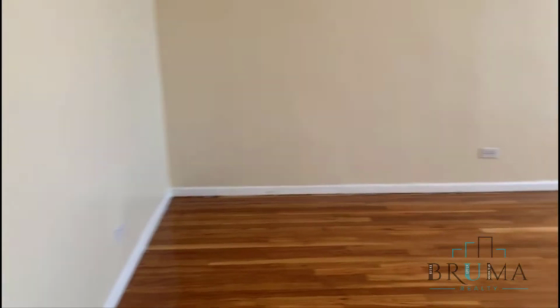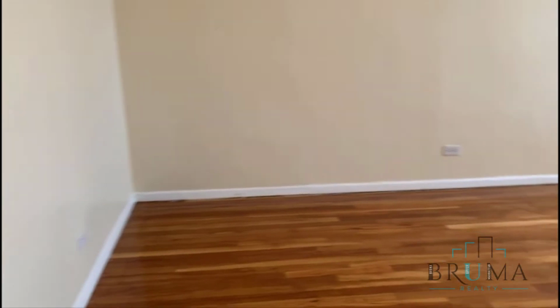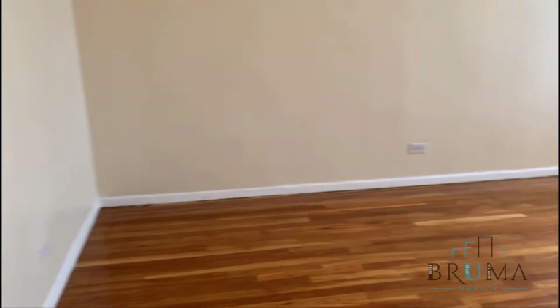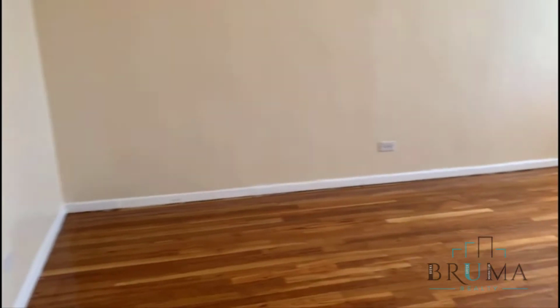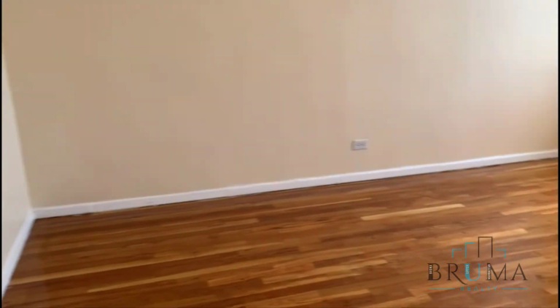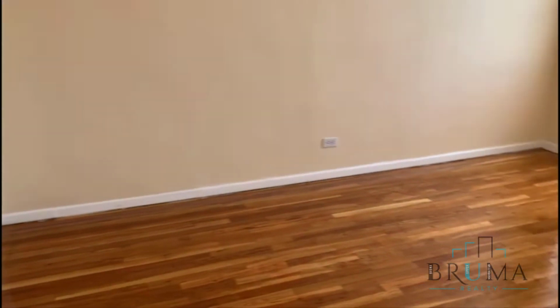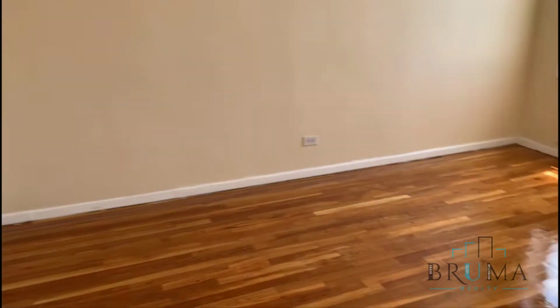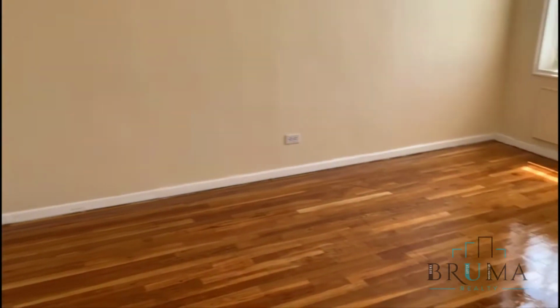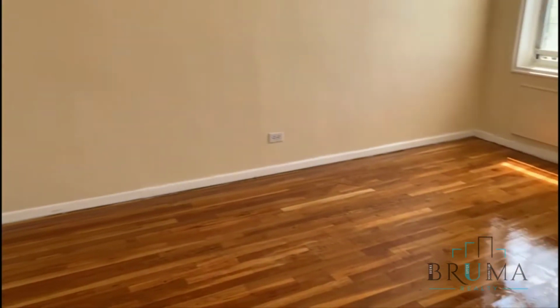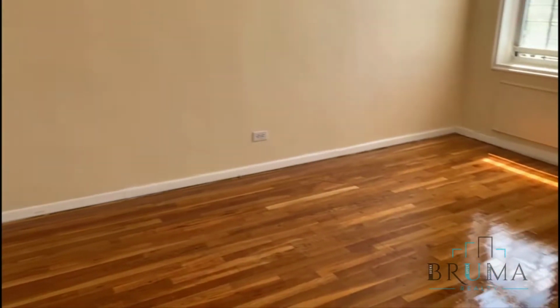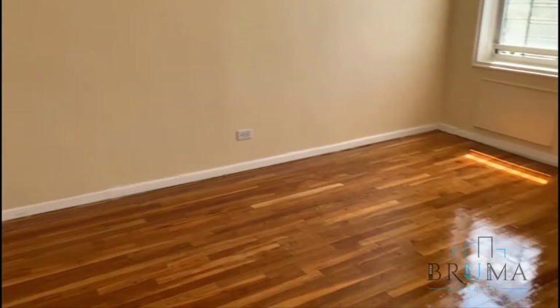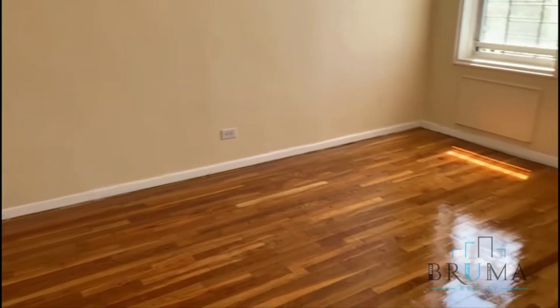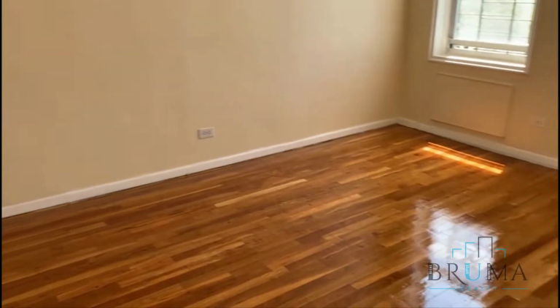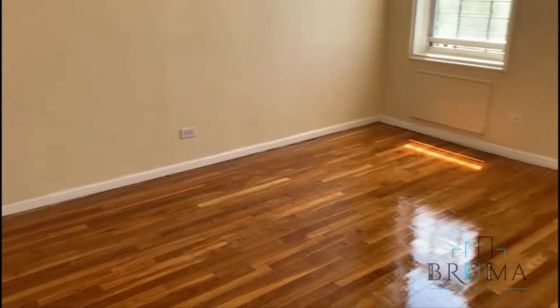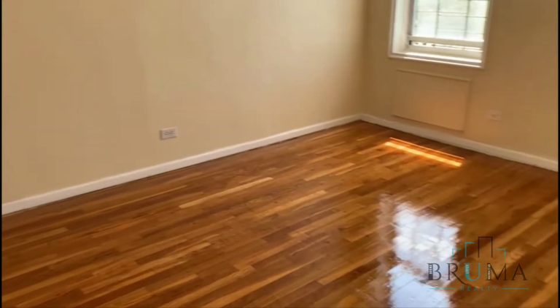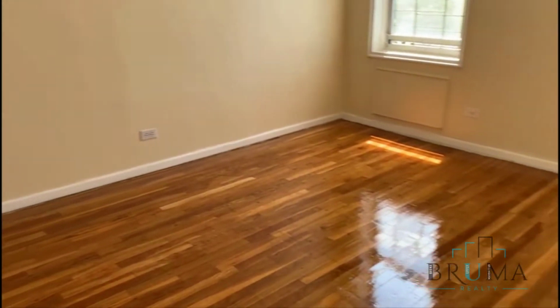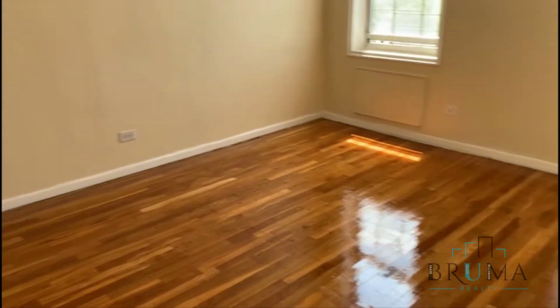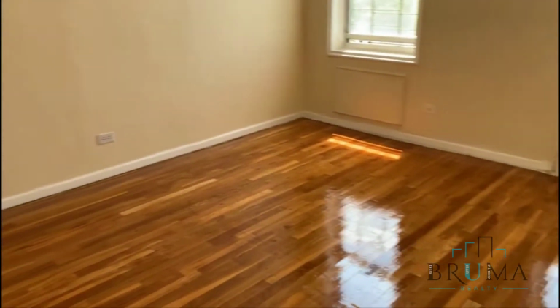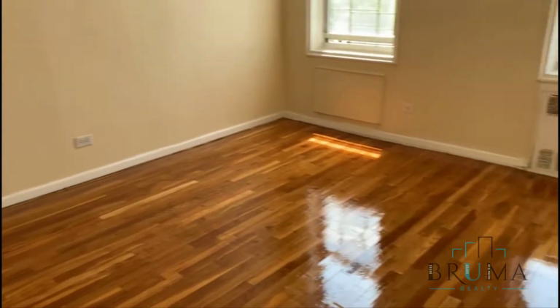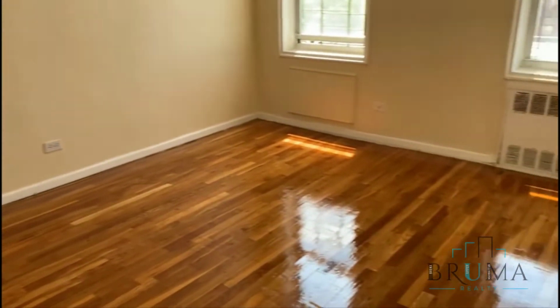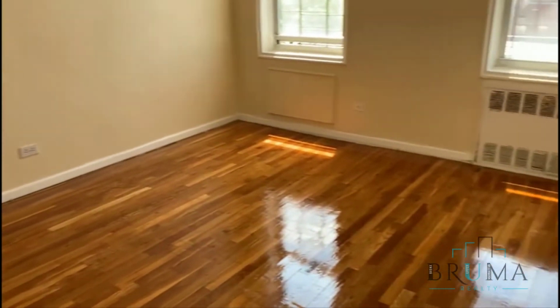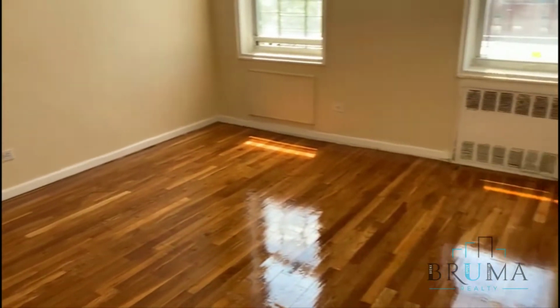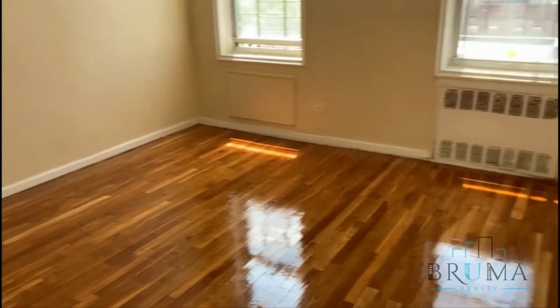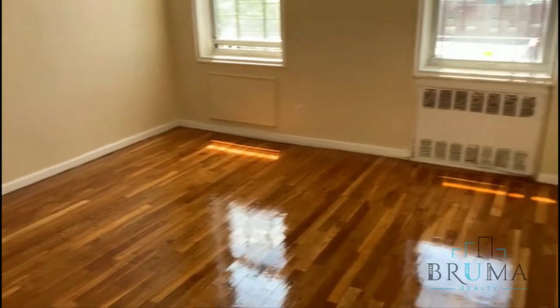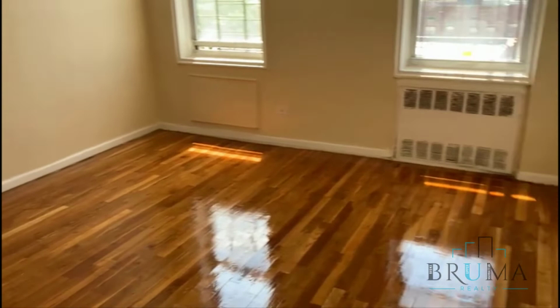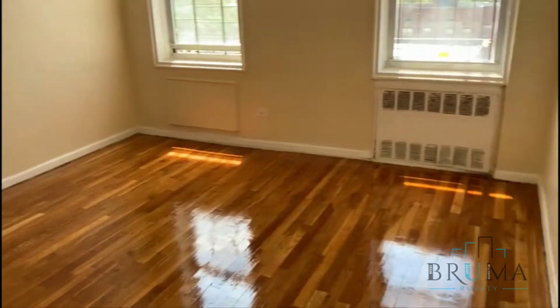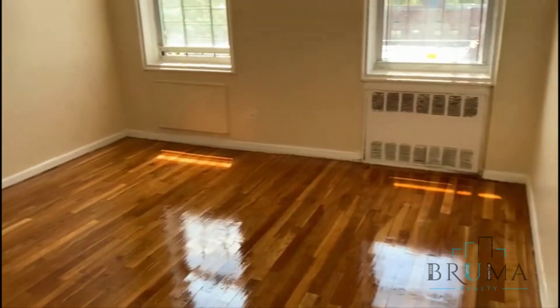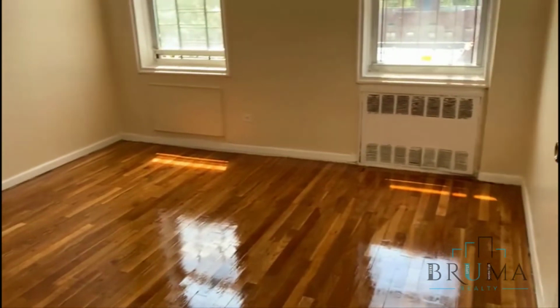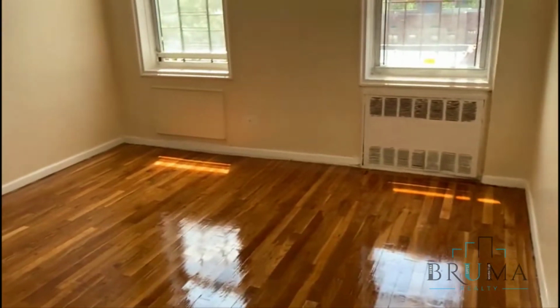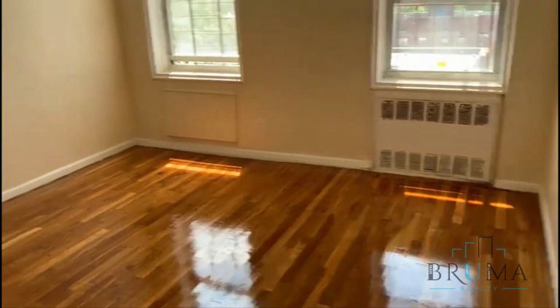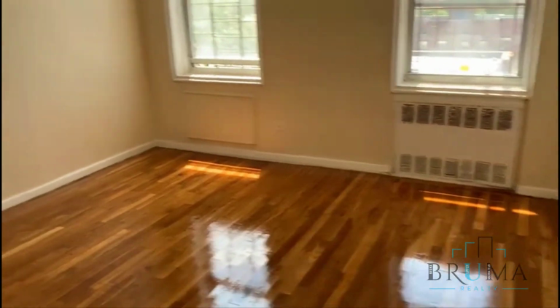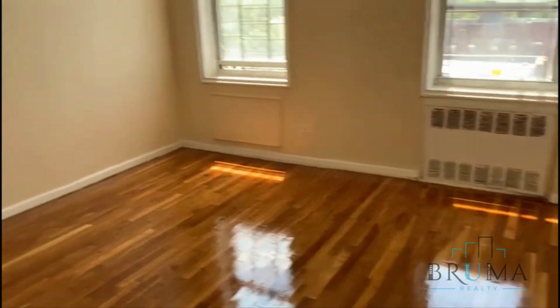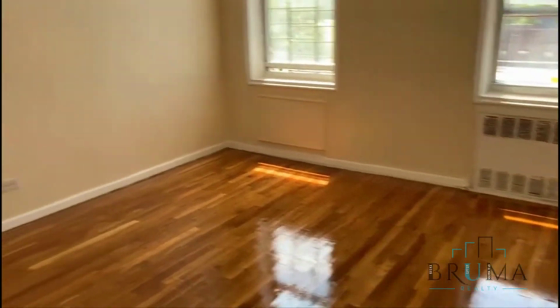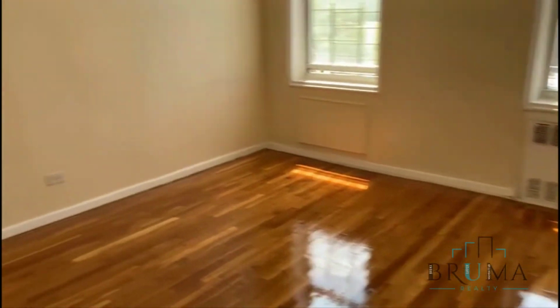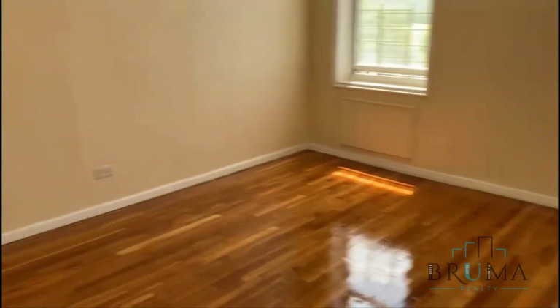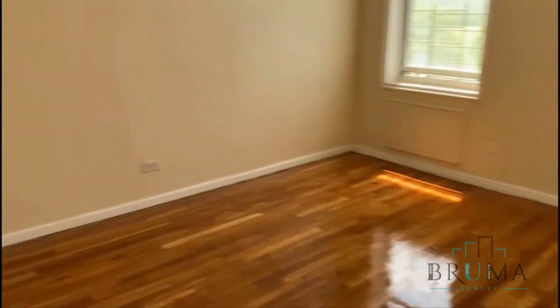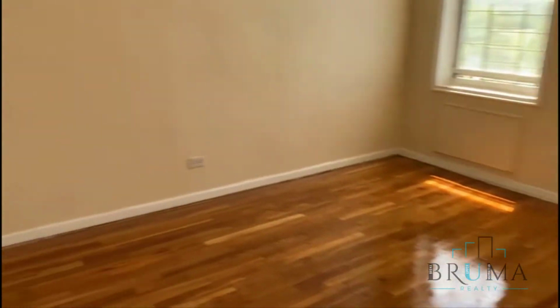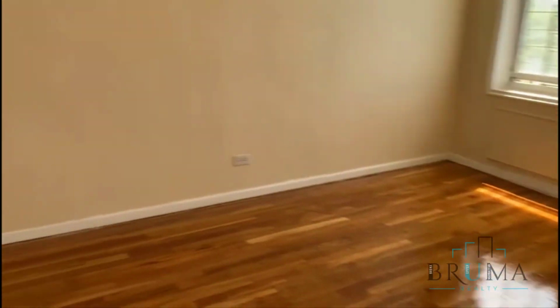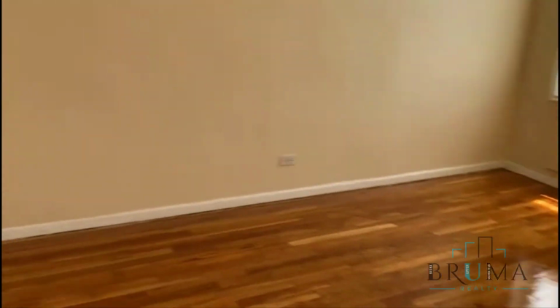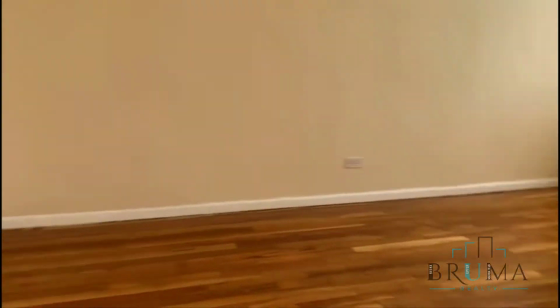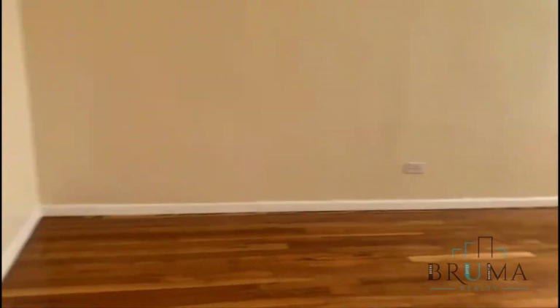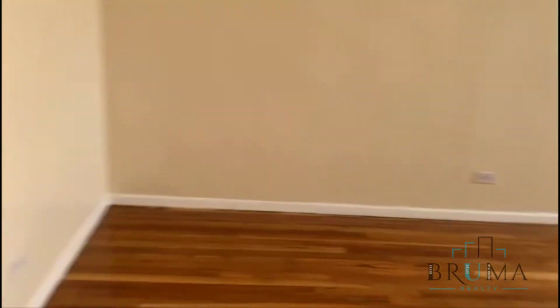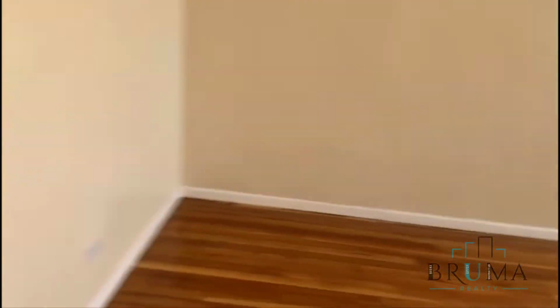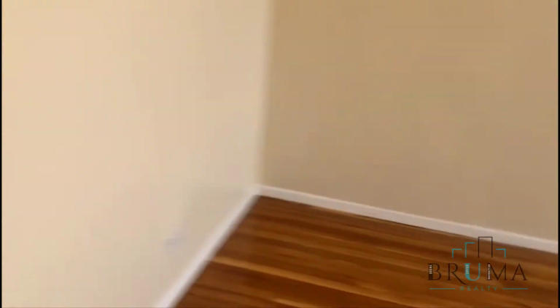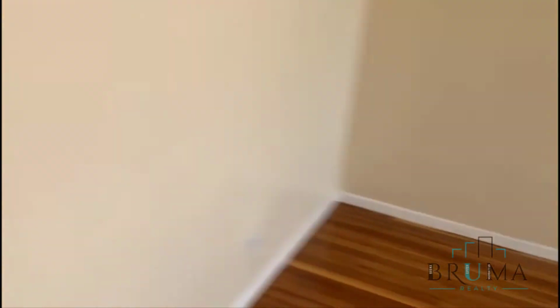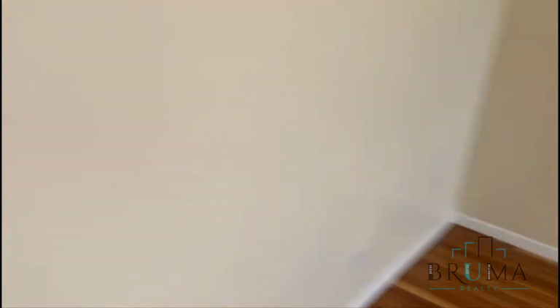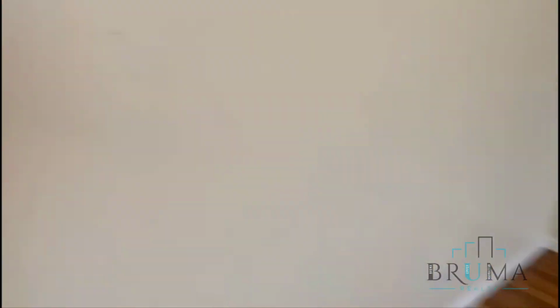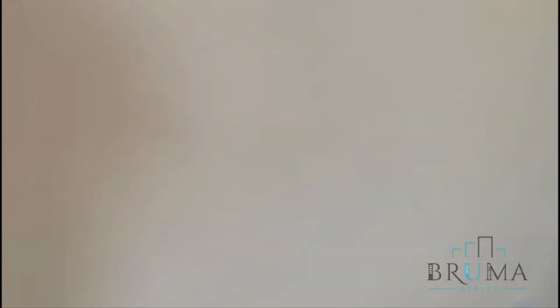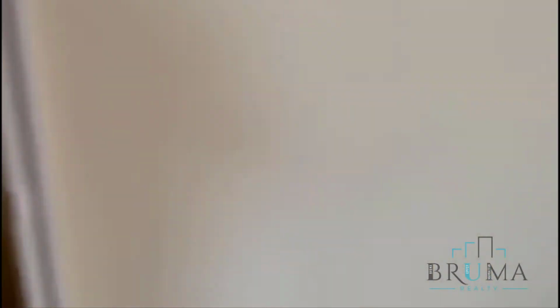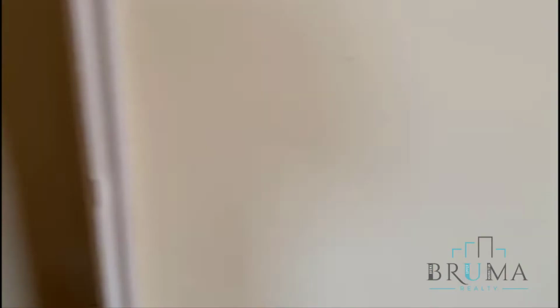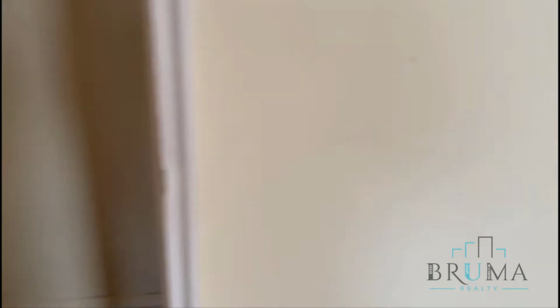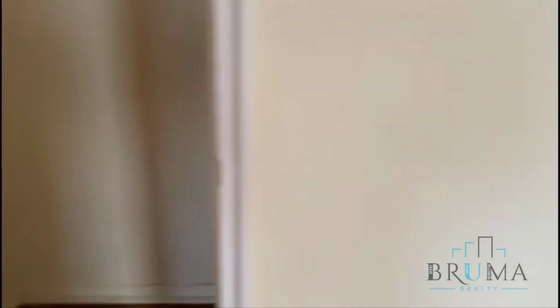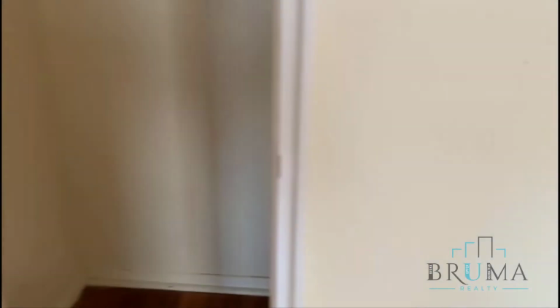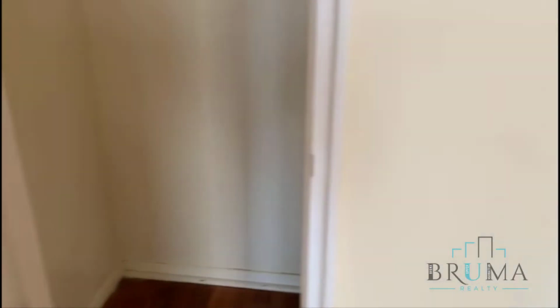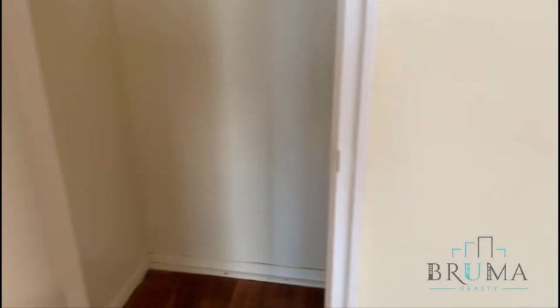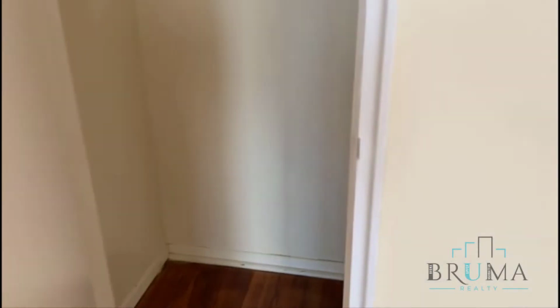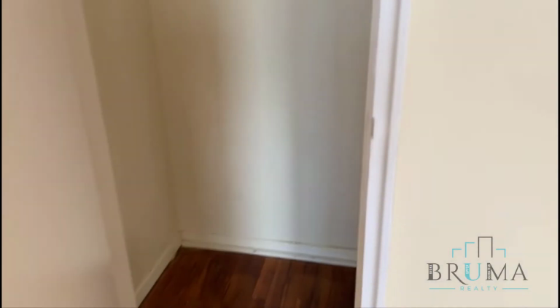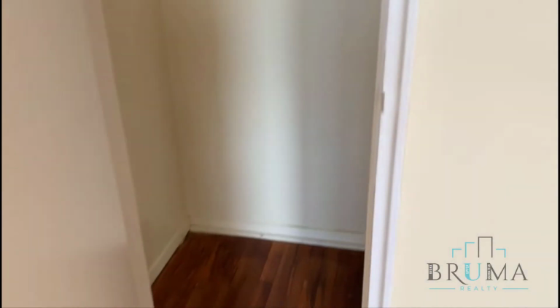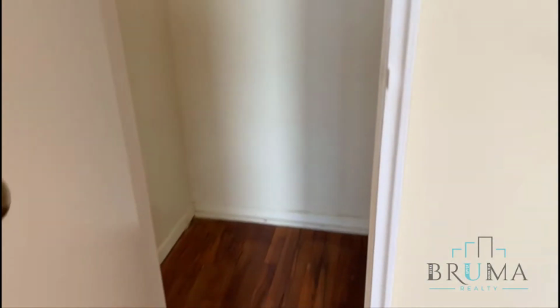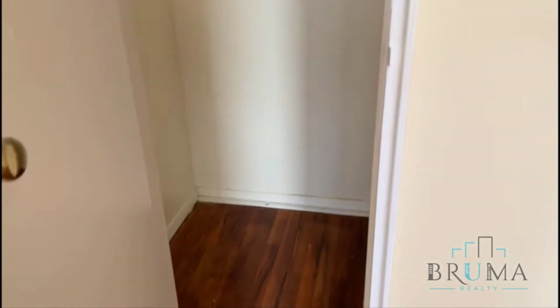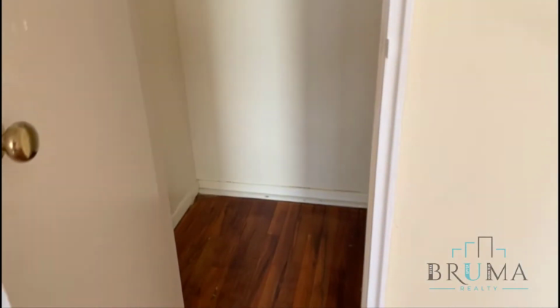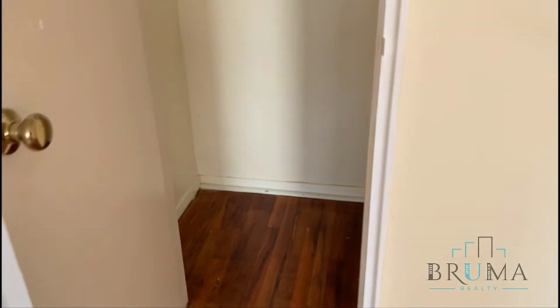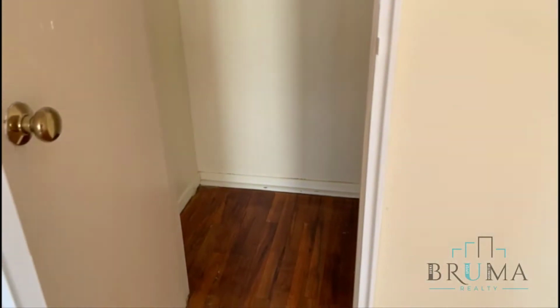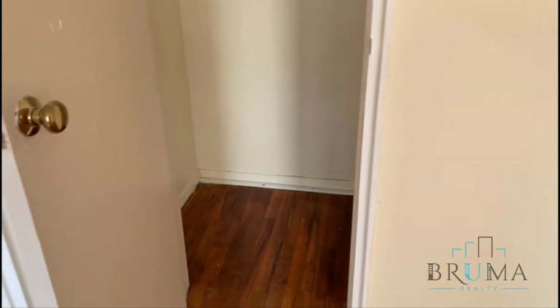Here we have a king-size bedroom with a closet of its own.